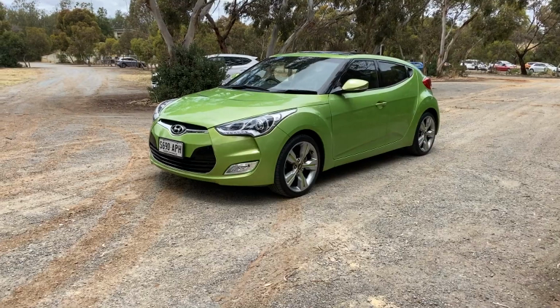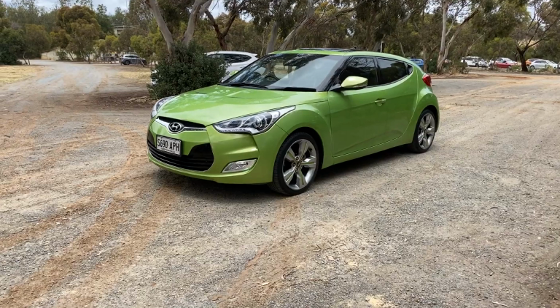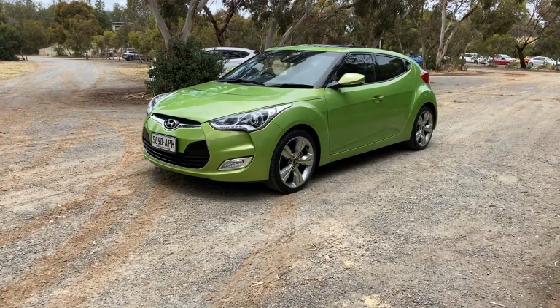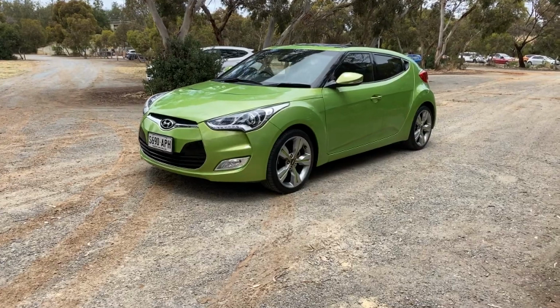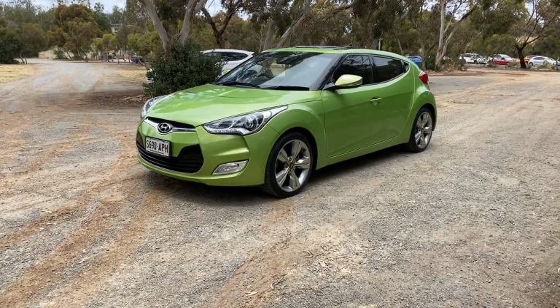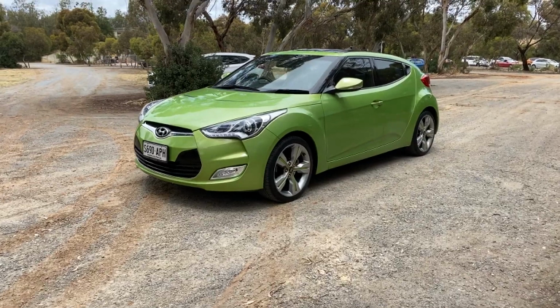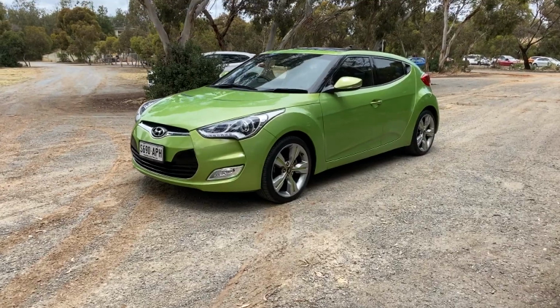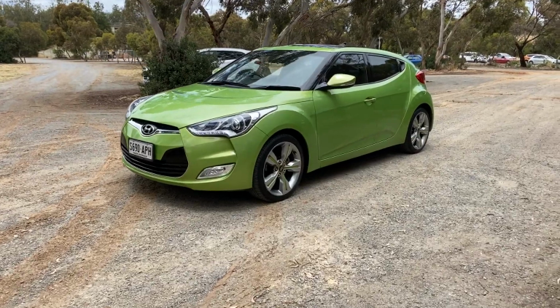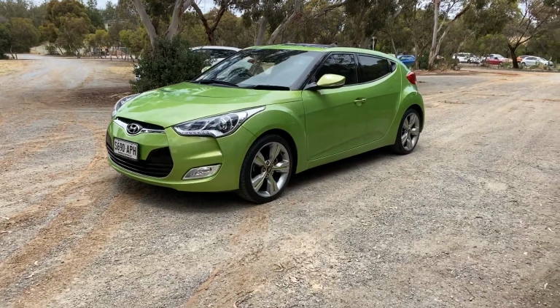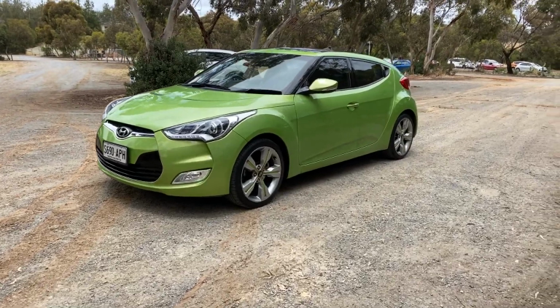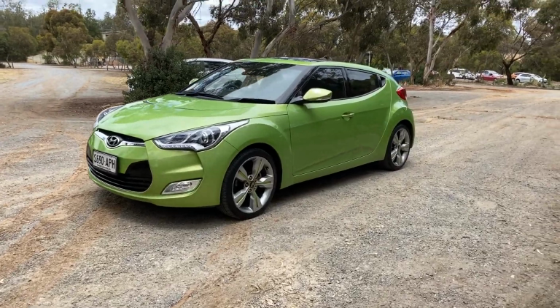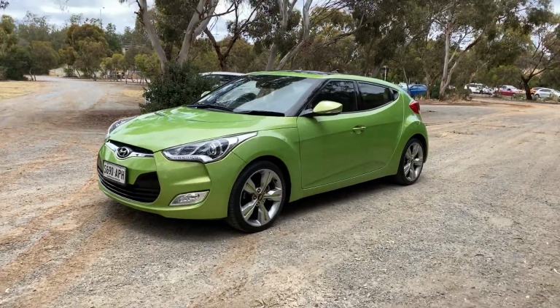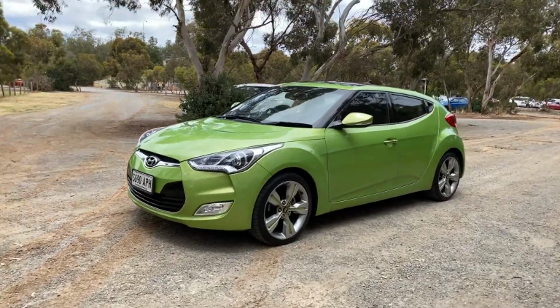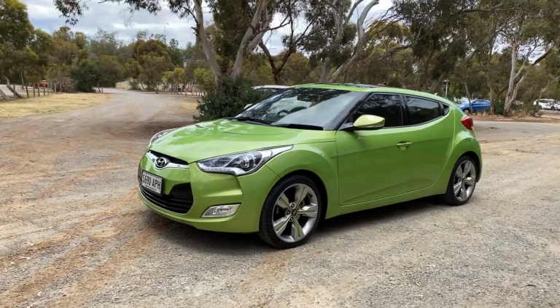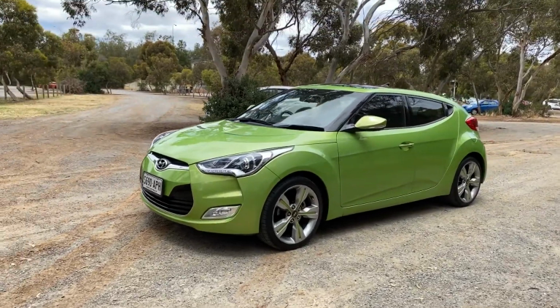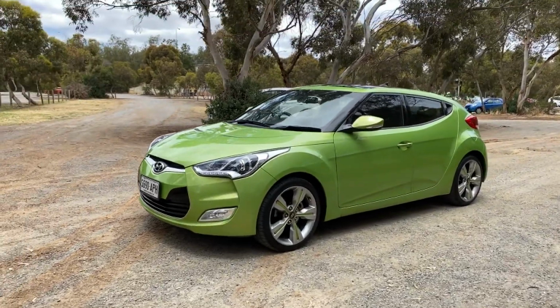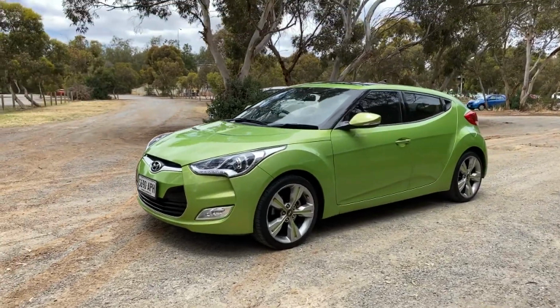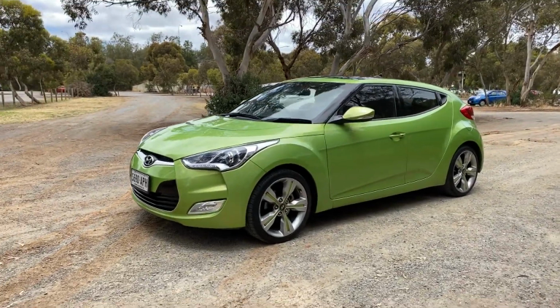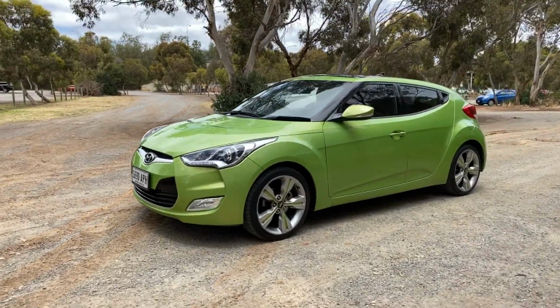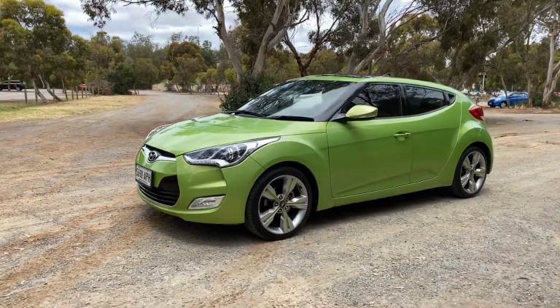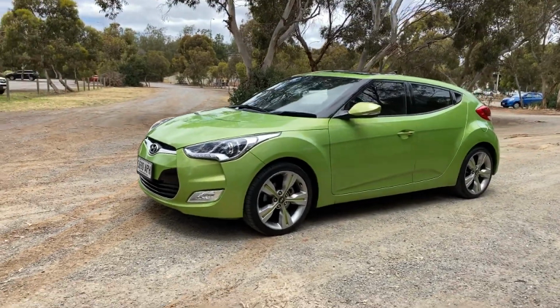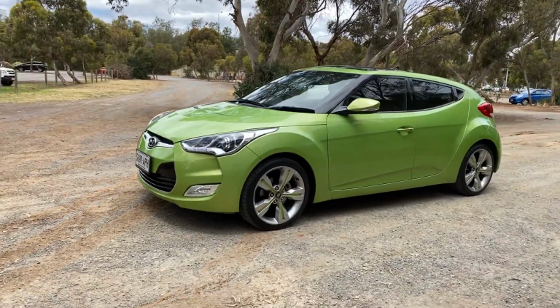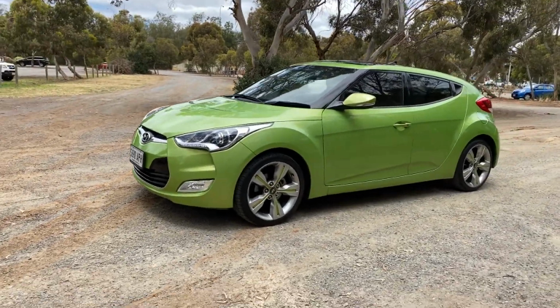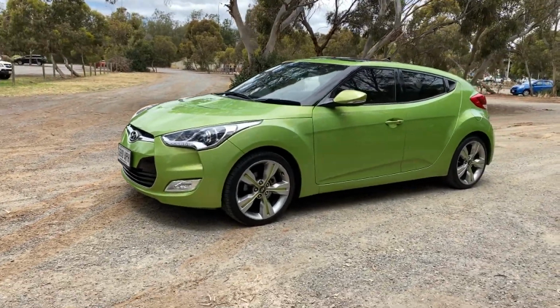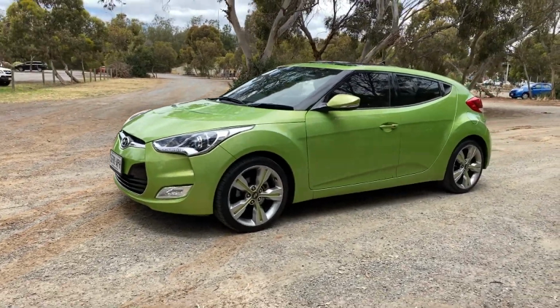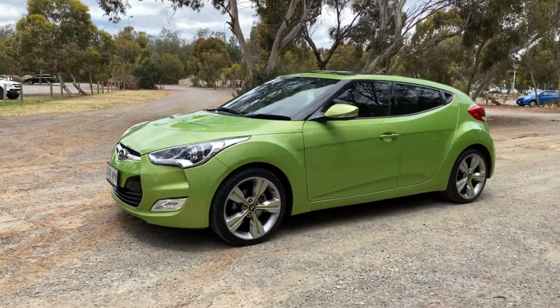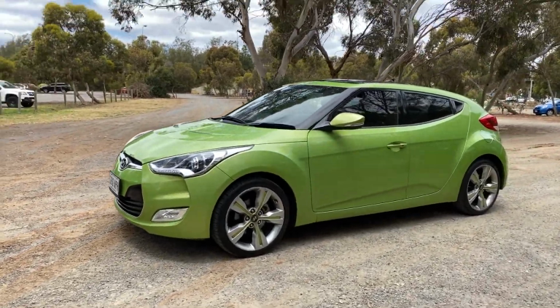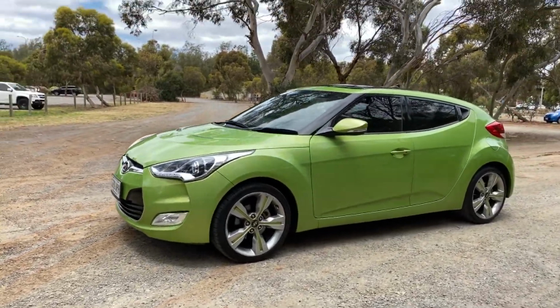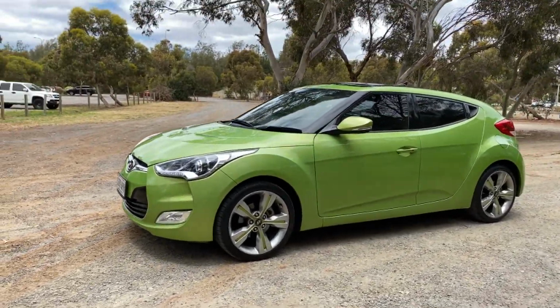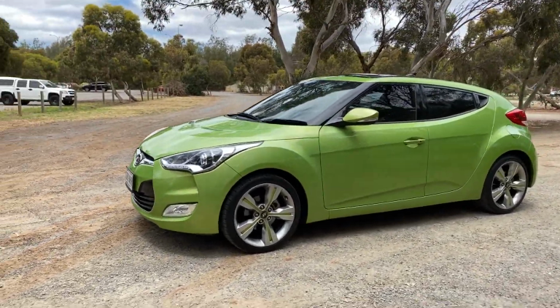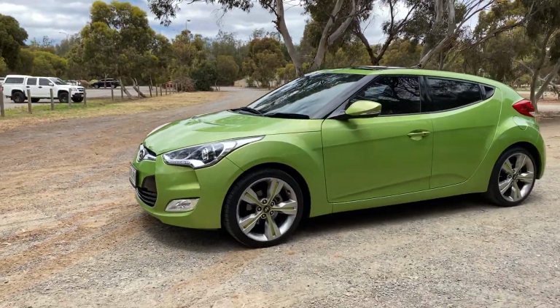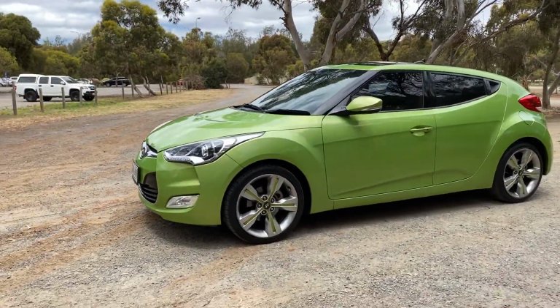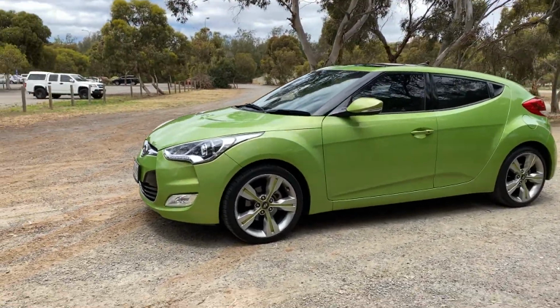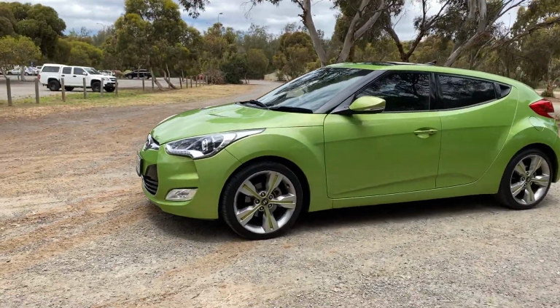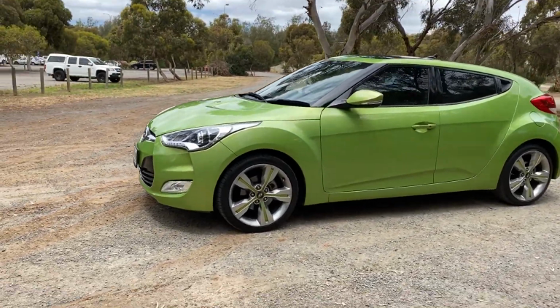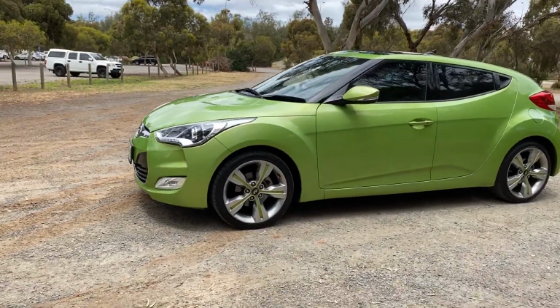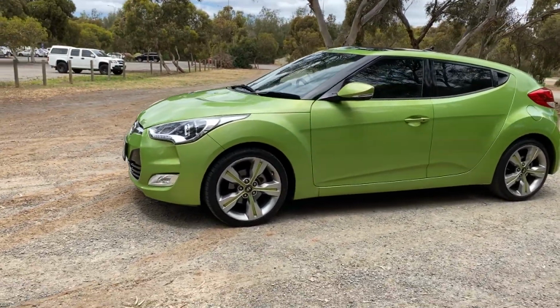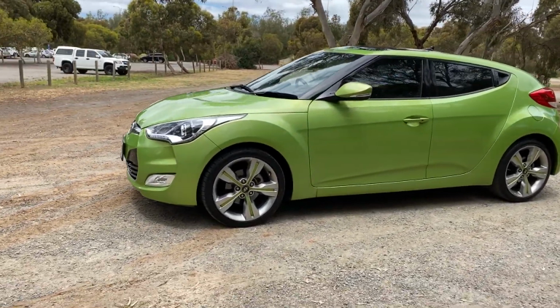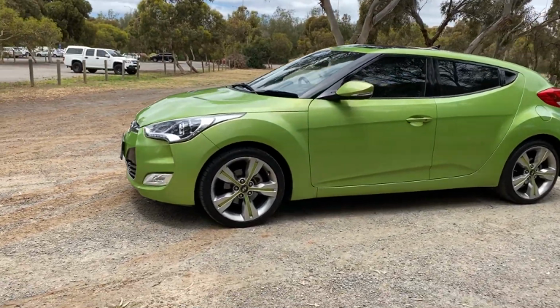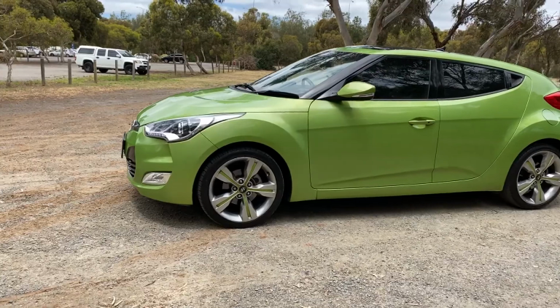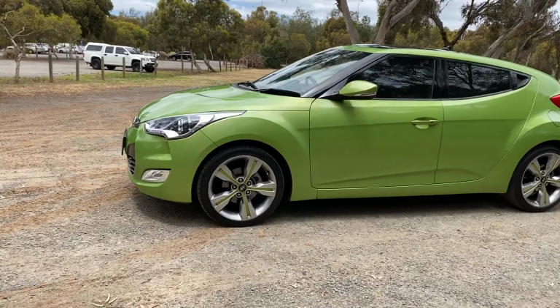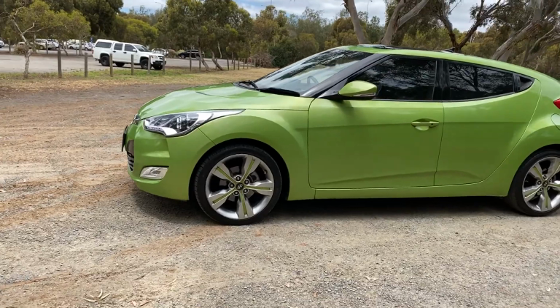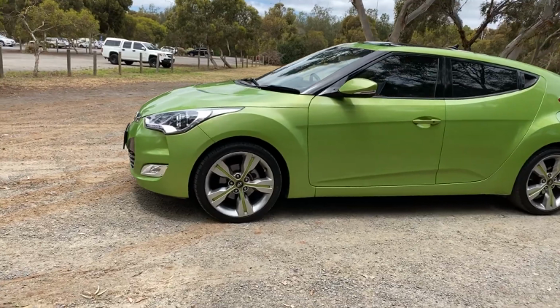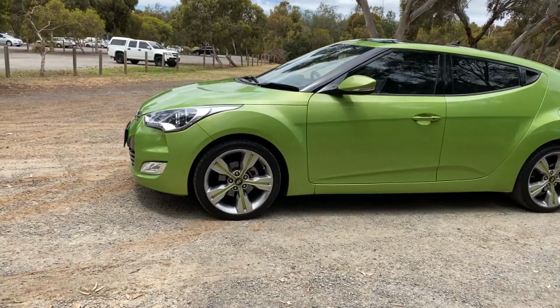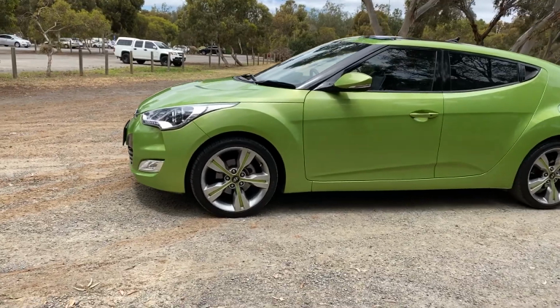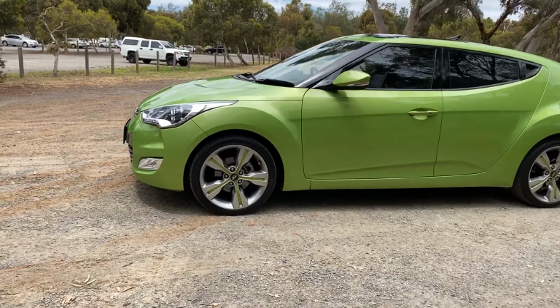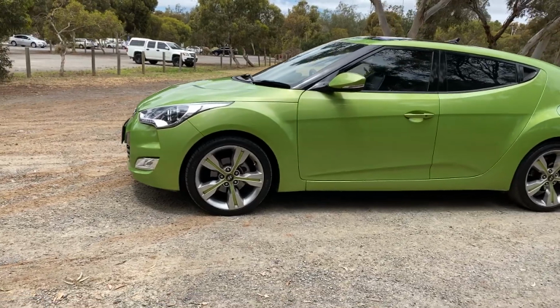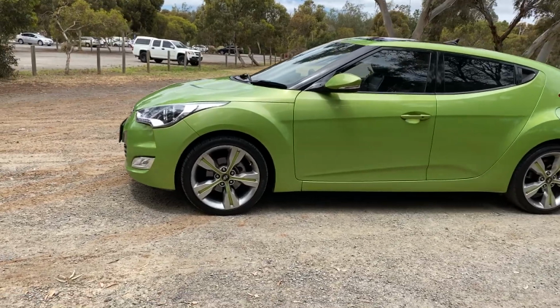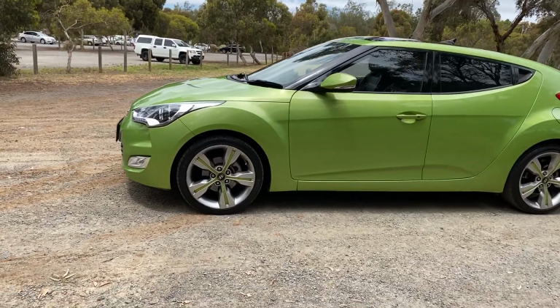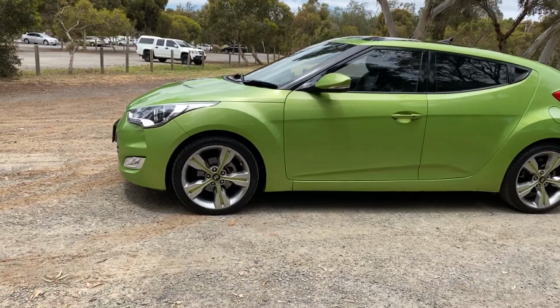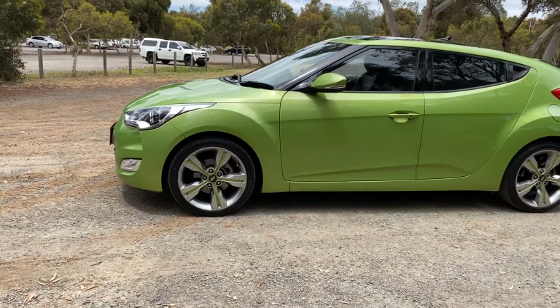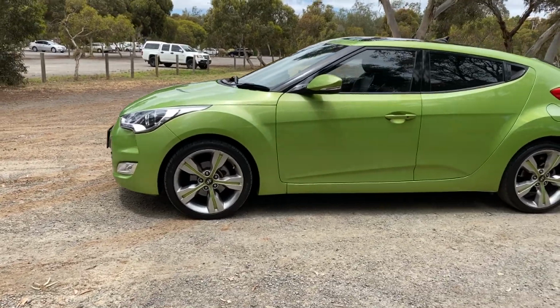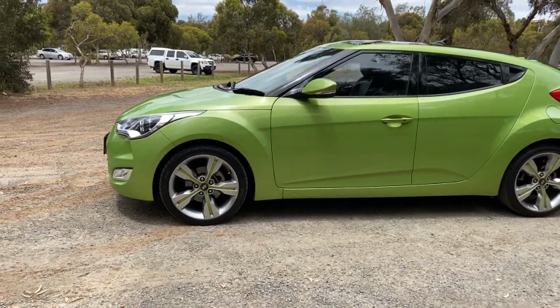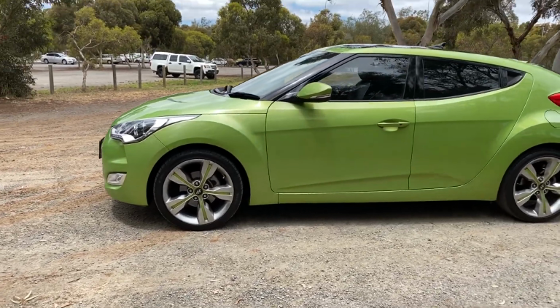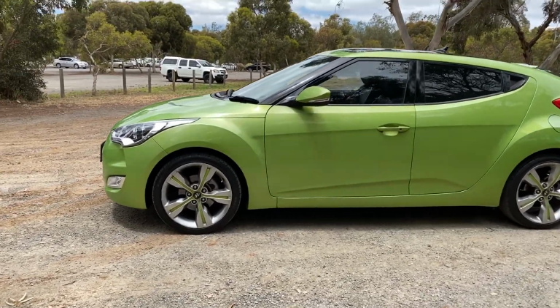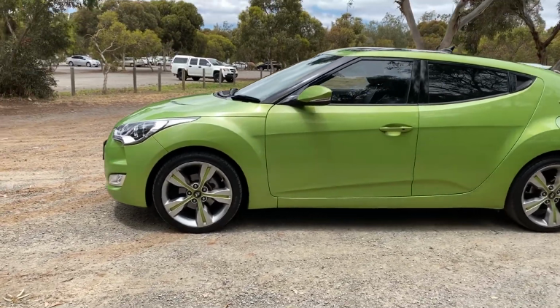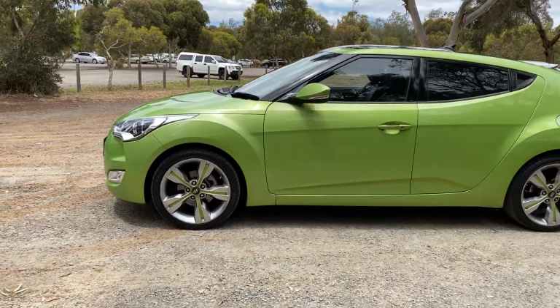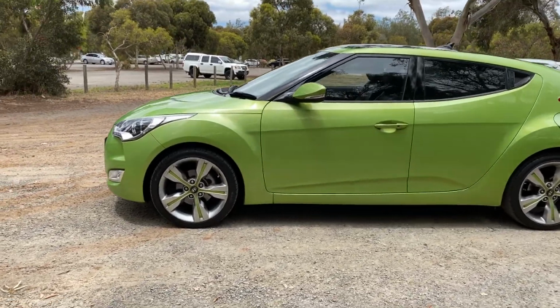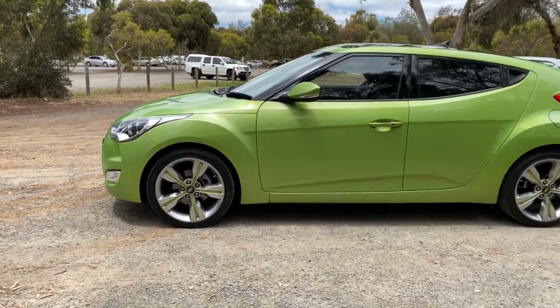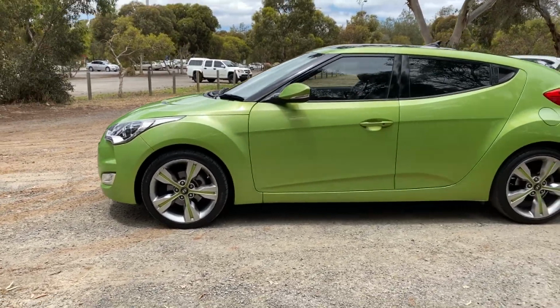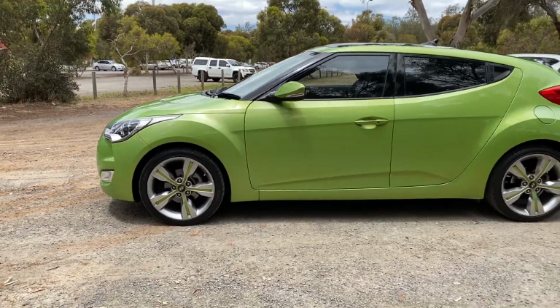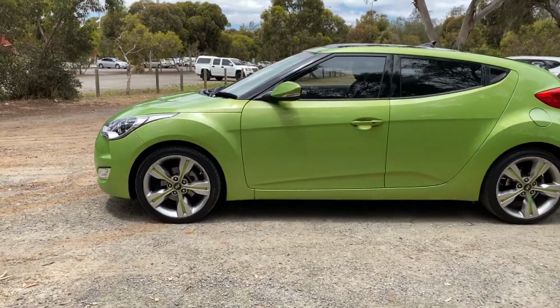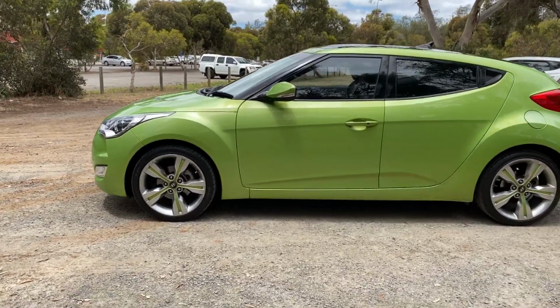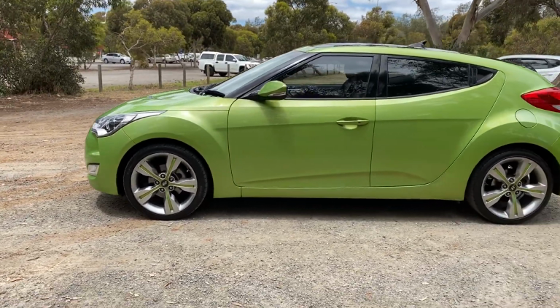Hi guys, welcome to Zupa Cars Warehouse and thank you for your enquiry. Here we have our 2012 Hyundai Veloster.